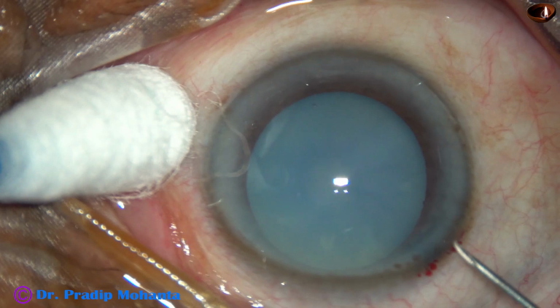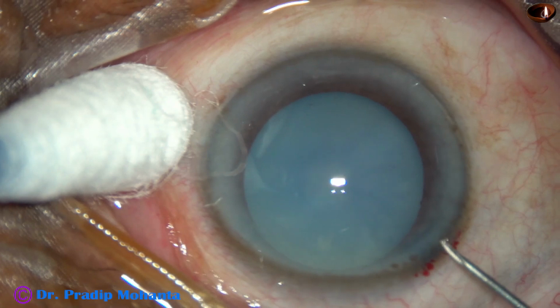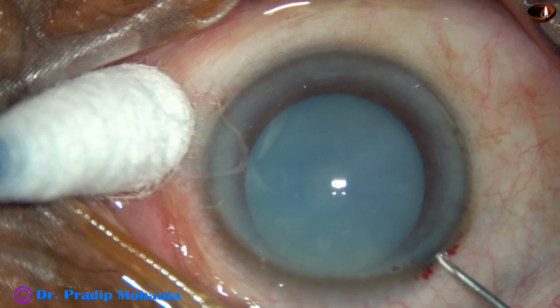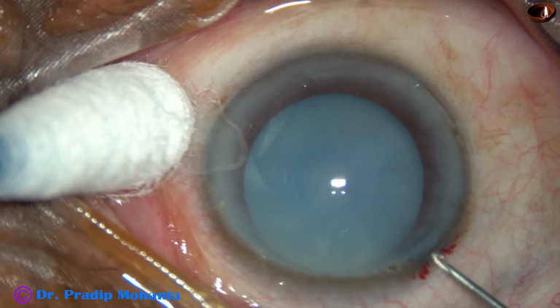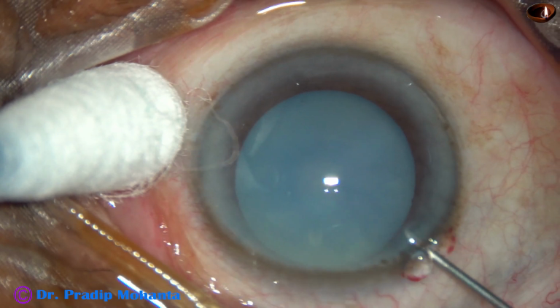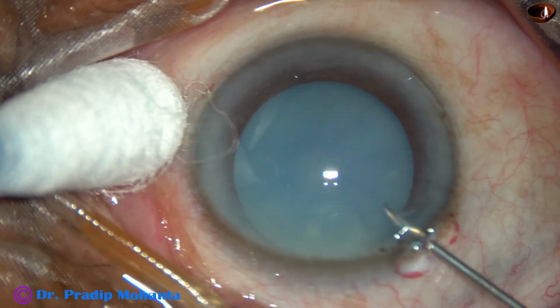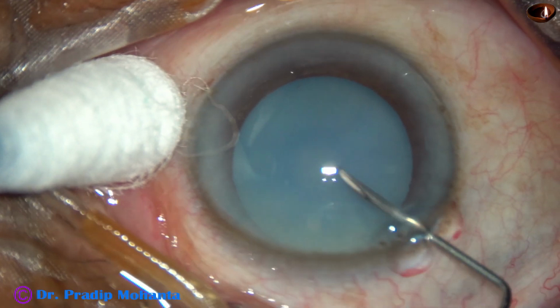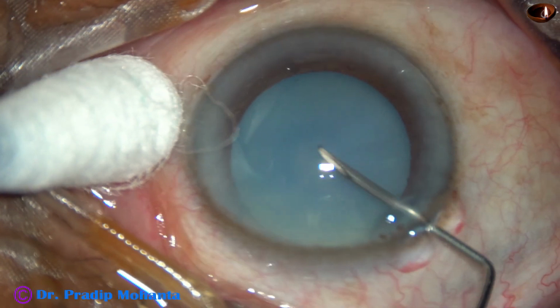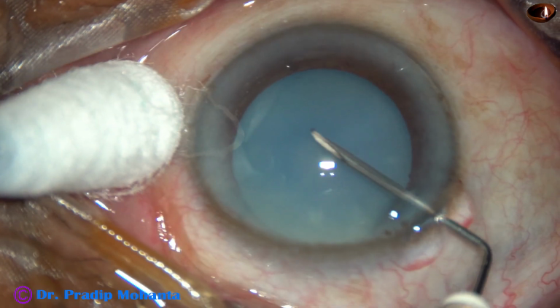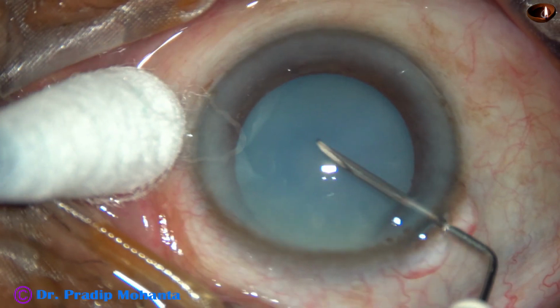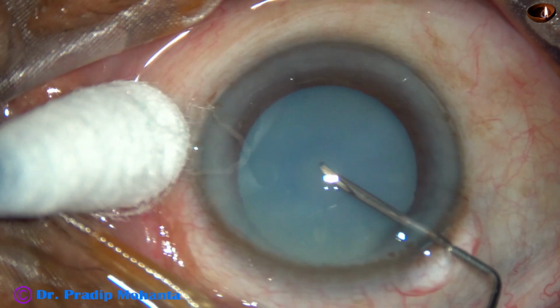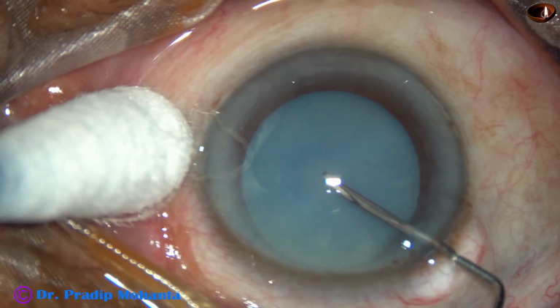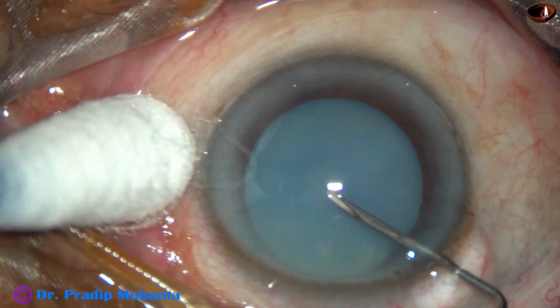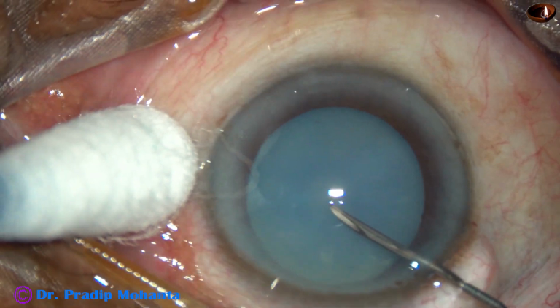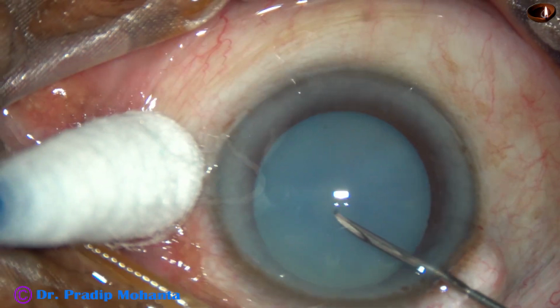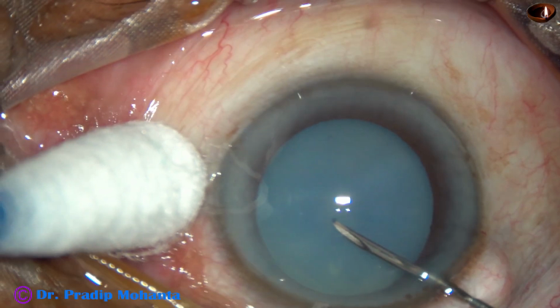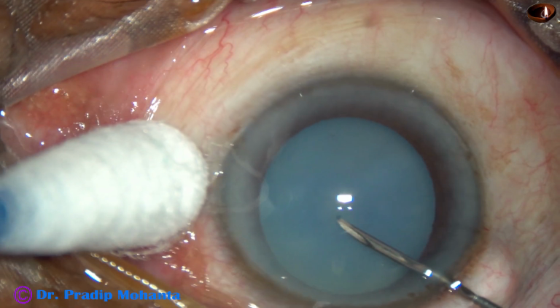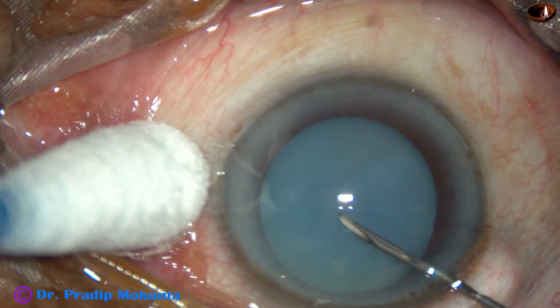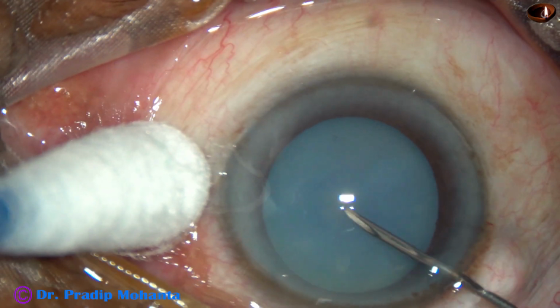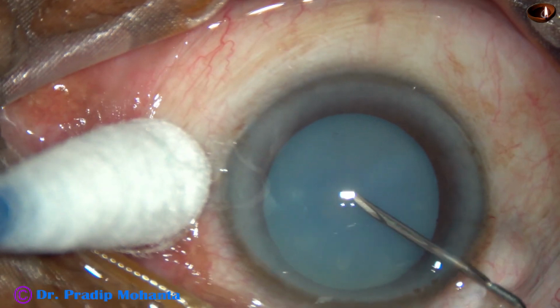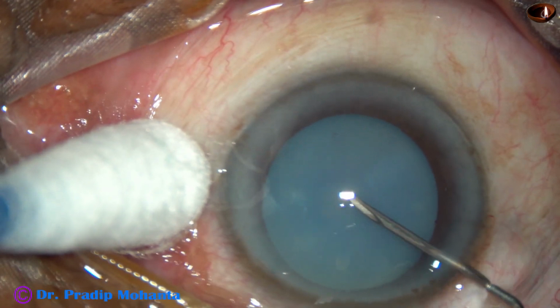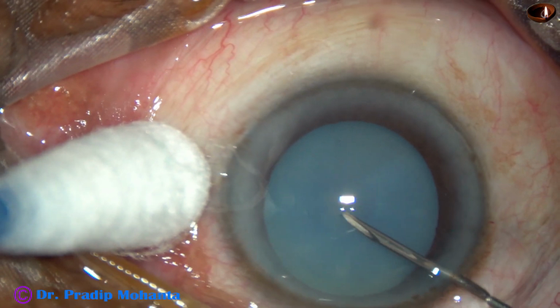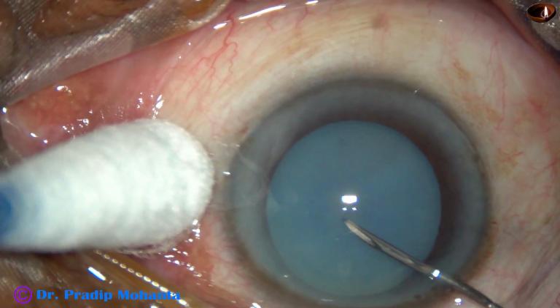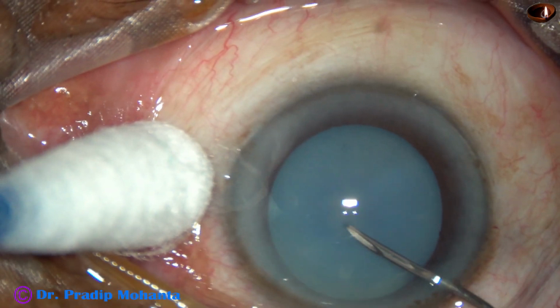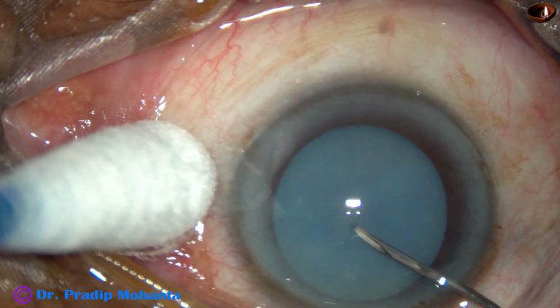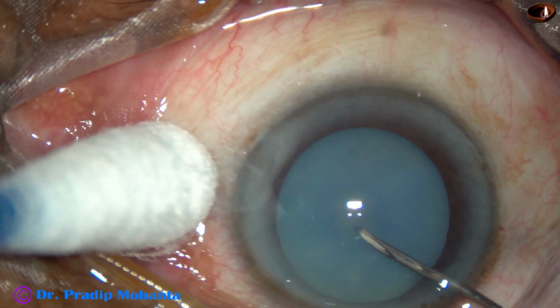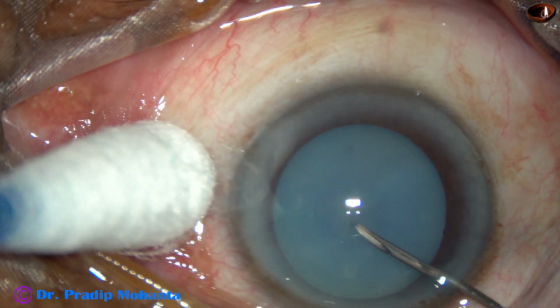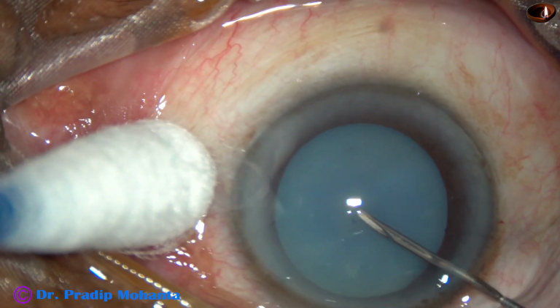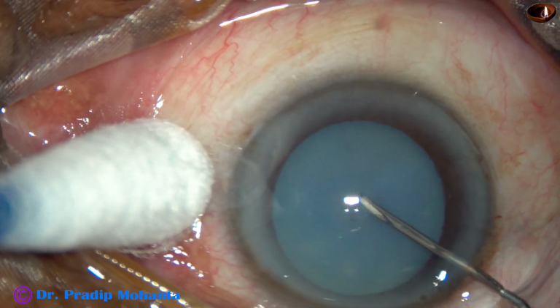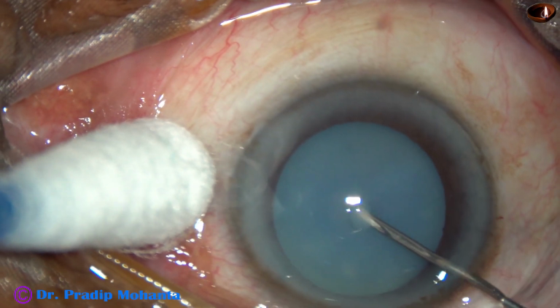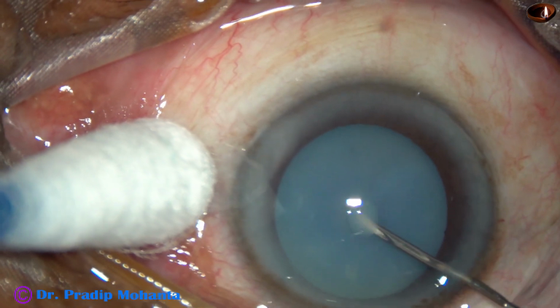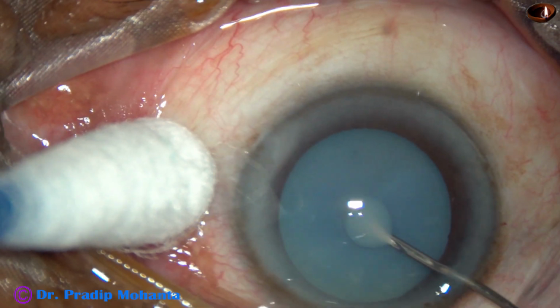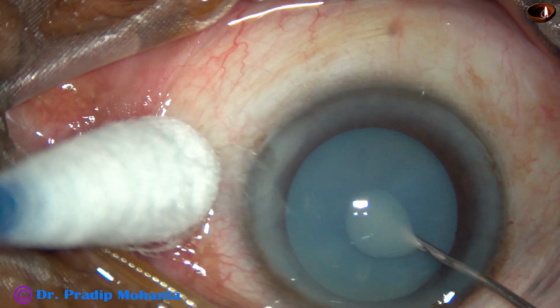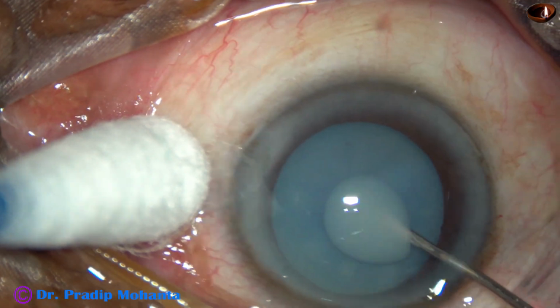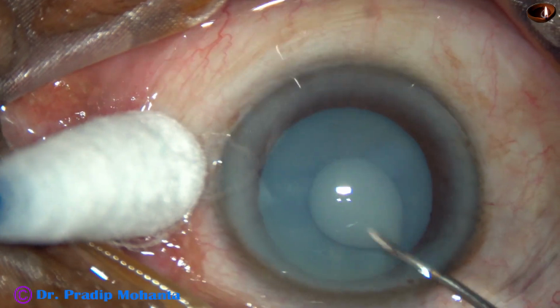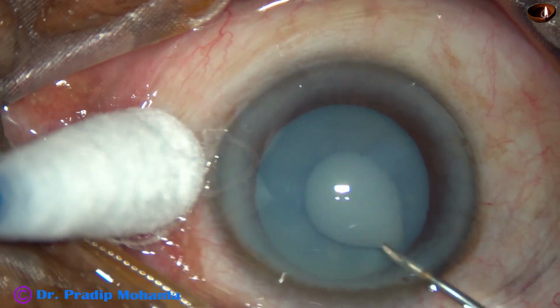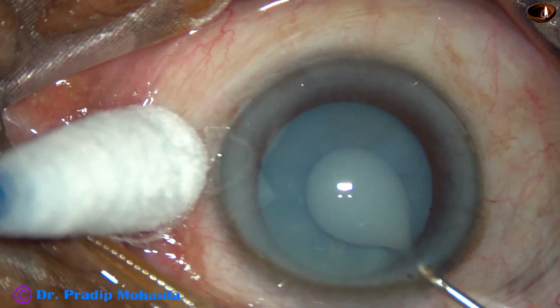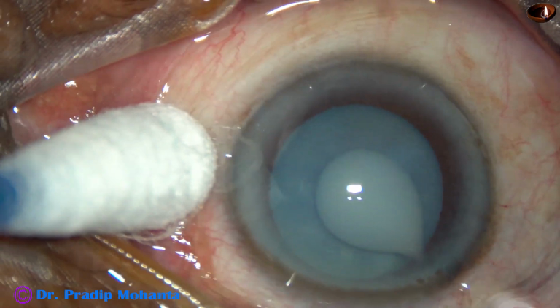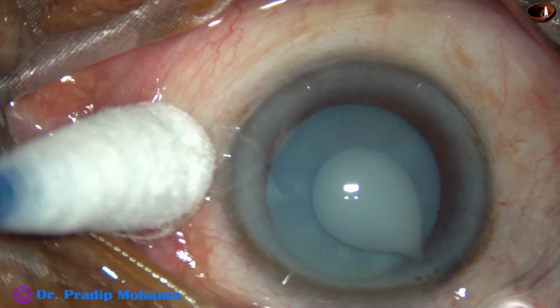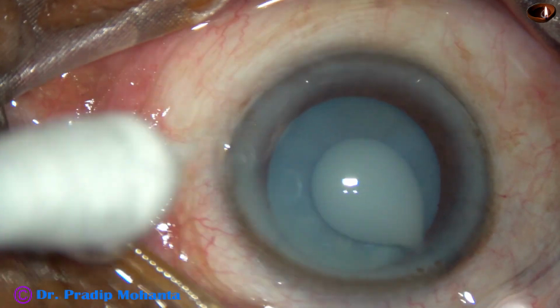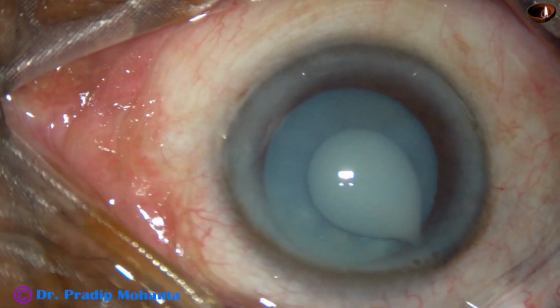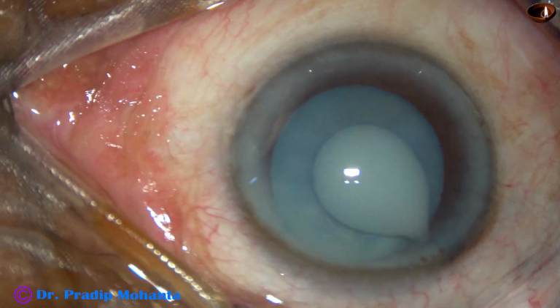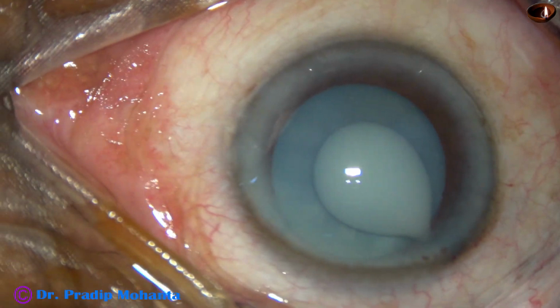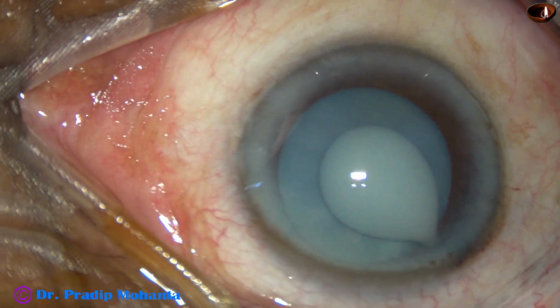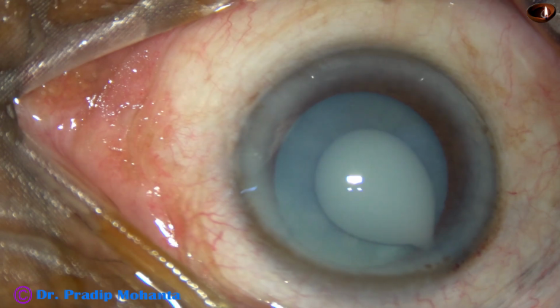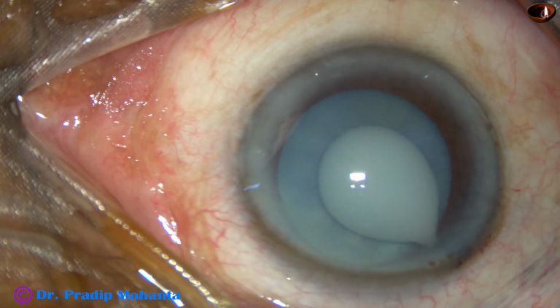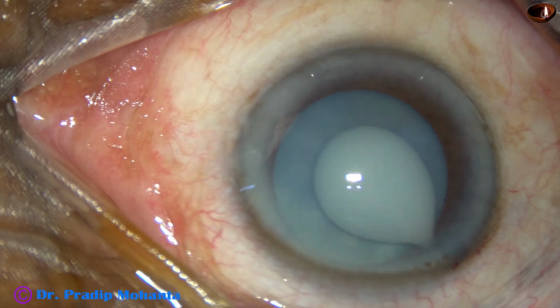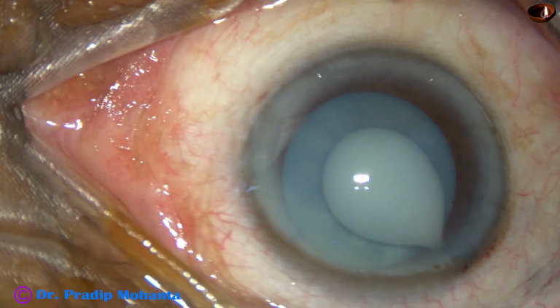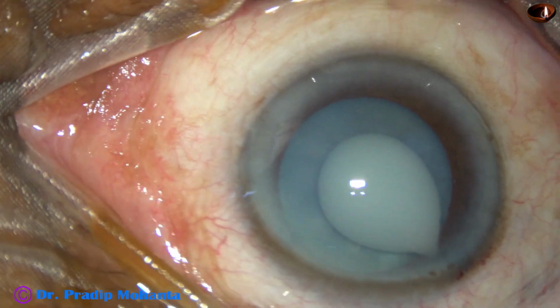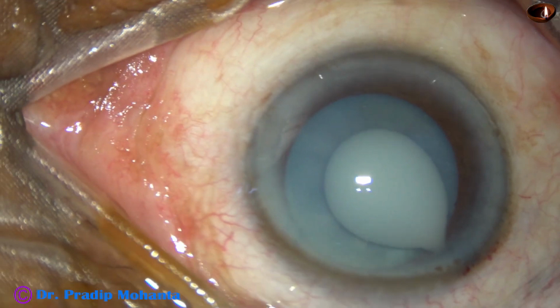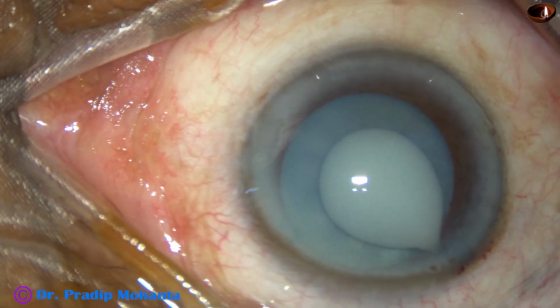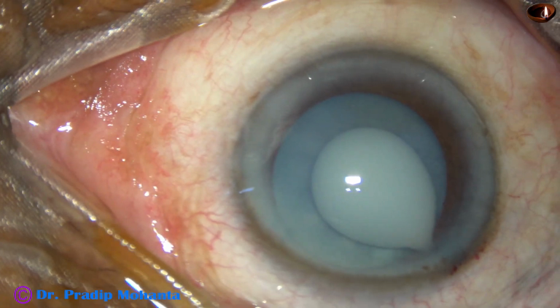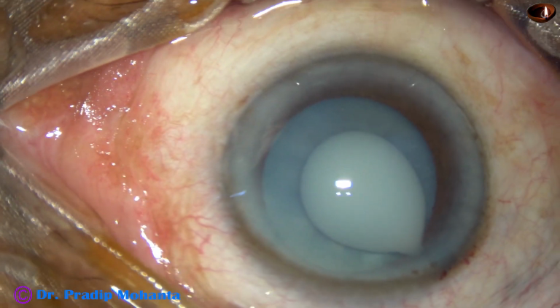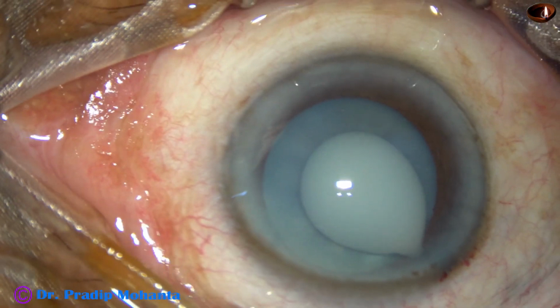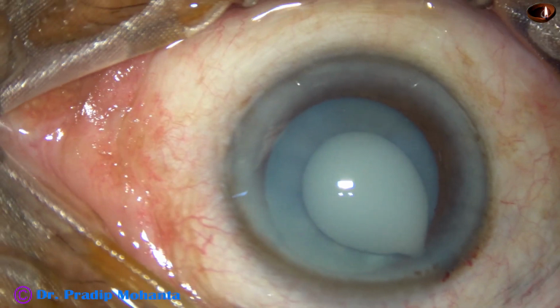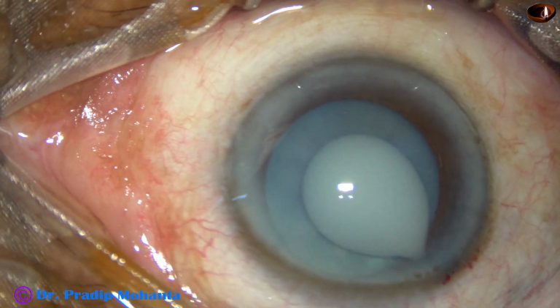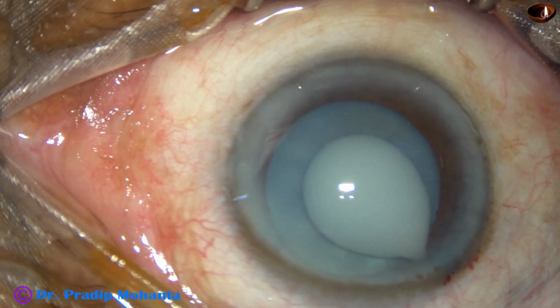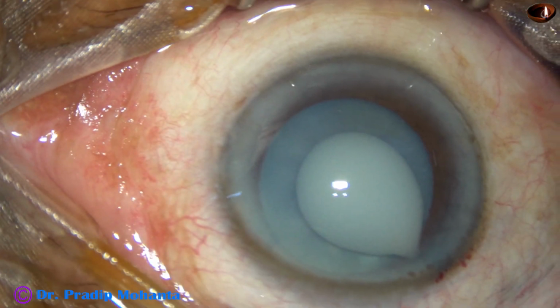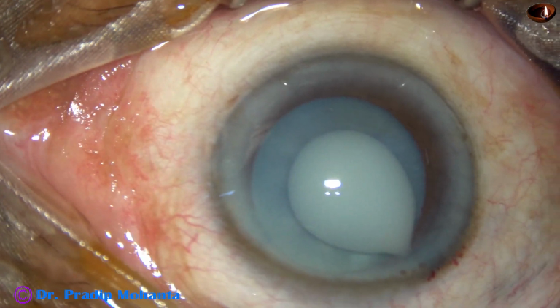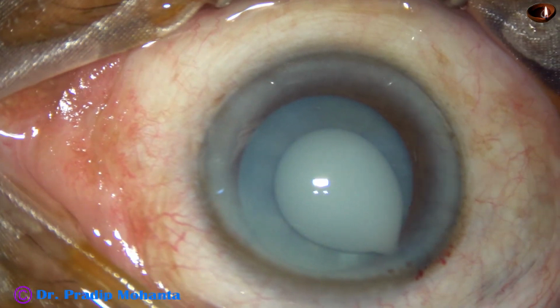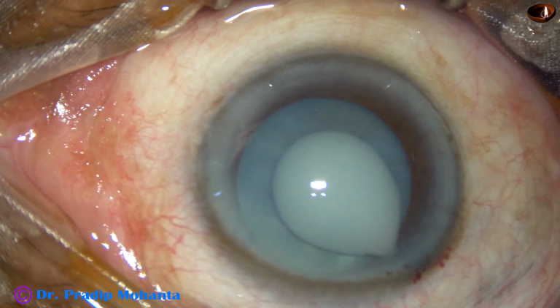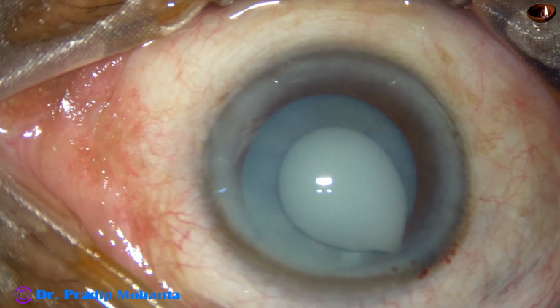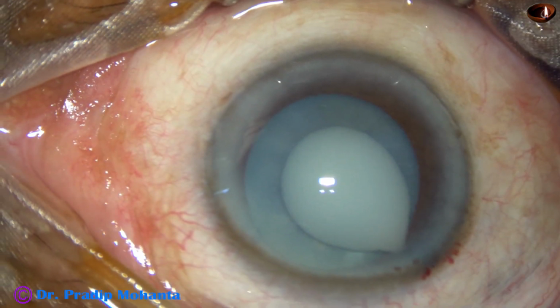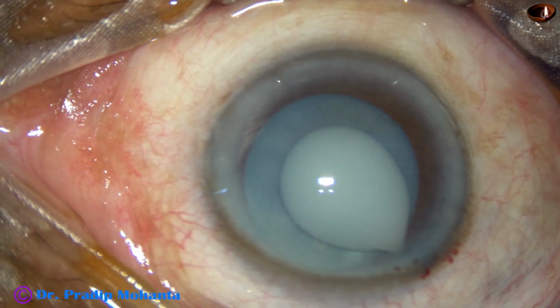This is a hypermature morgagnian cataract with a very hard nucleus. Let us see how I managed this case.